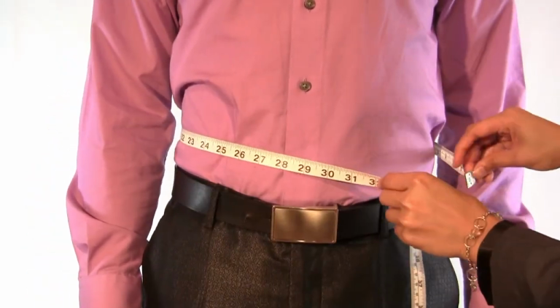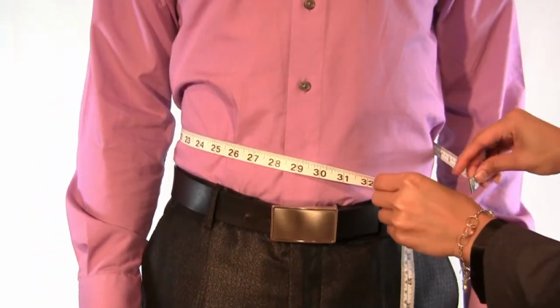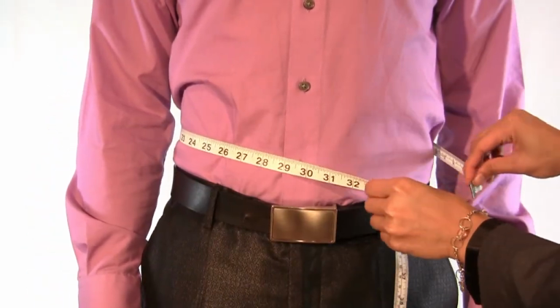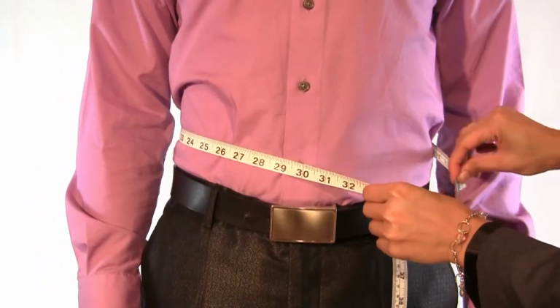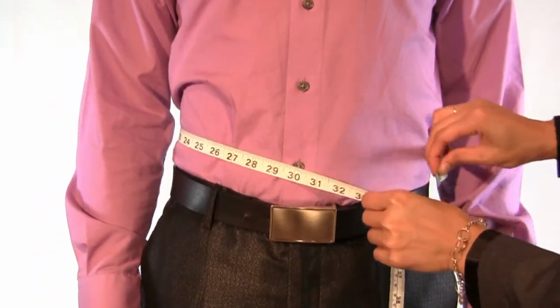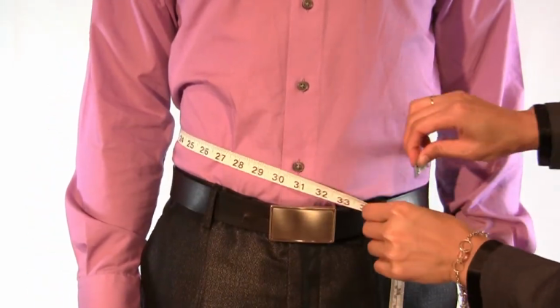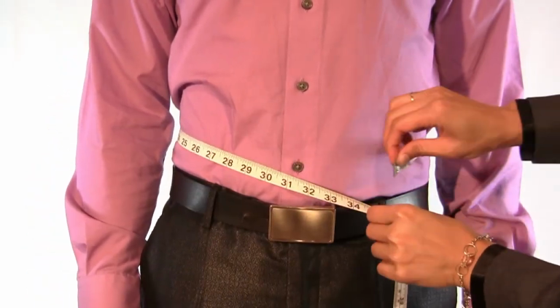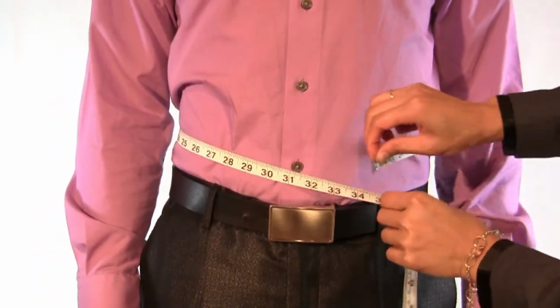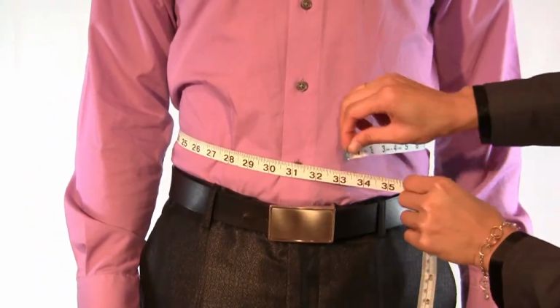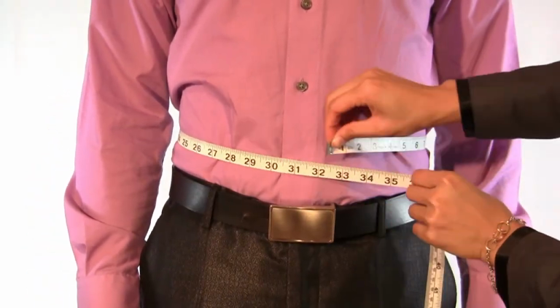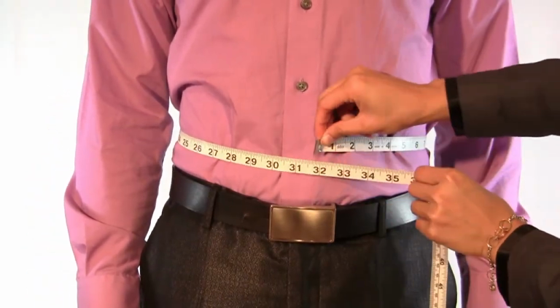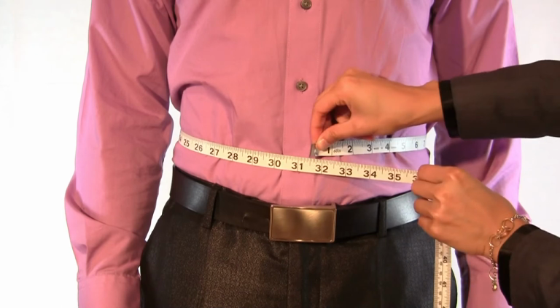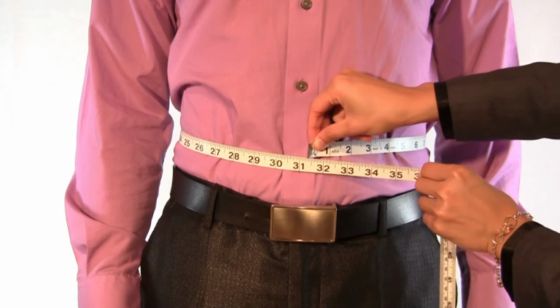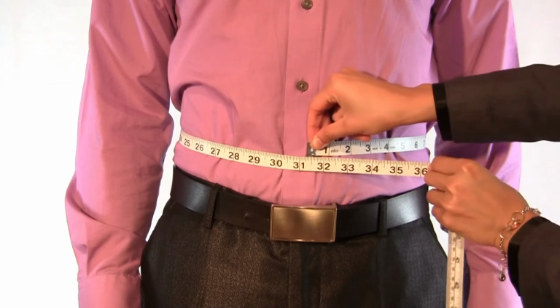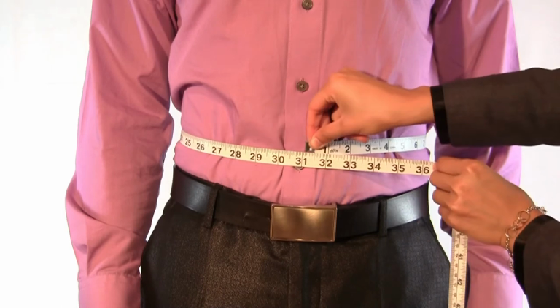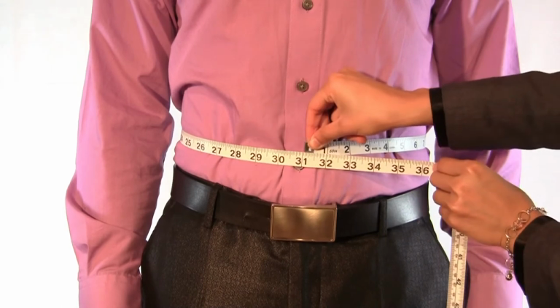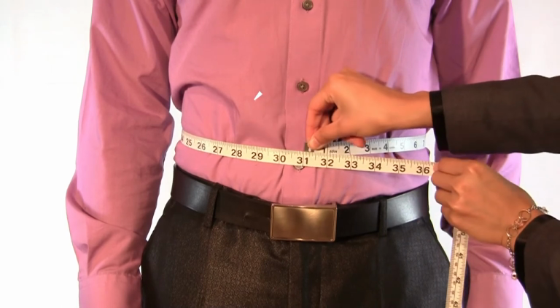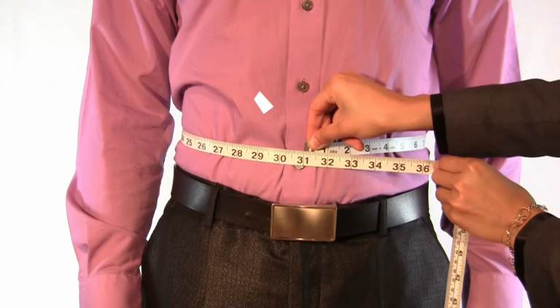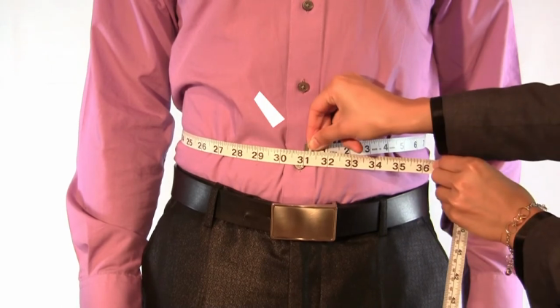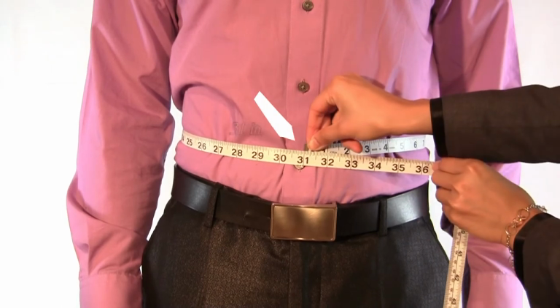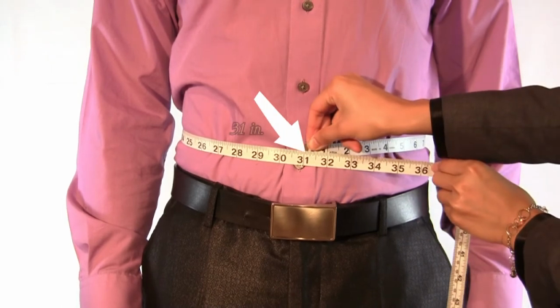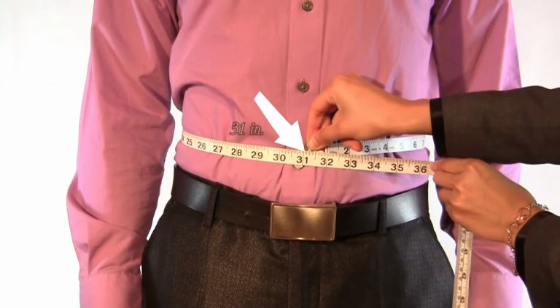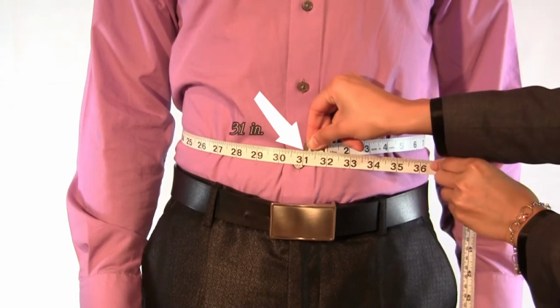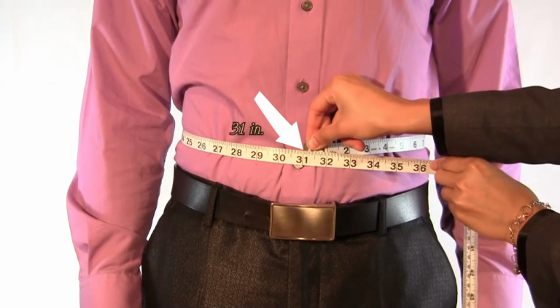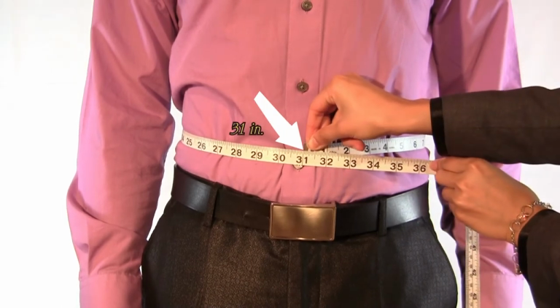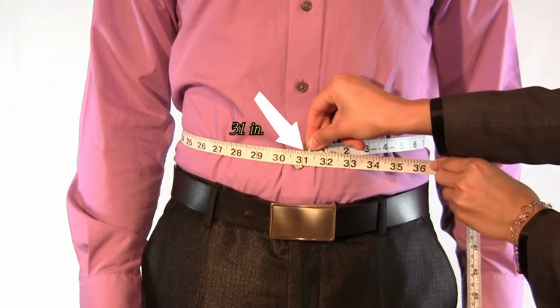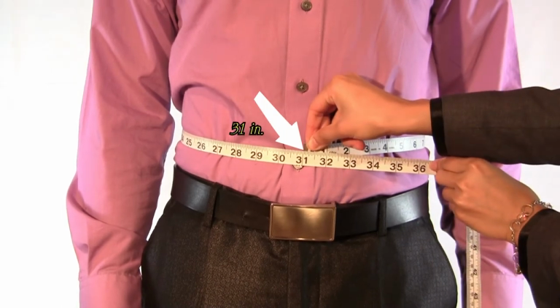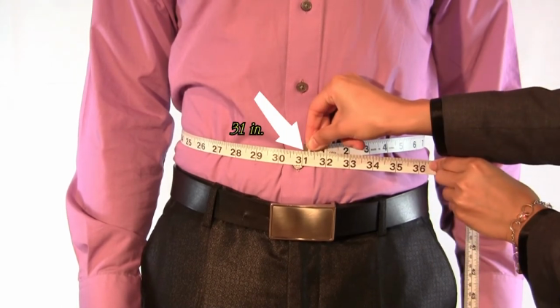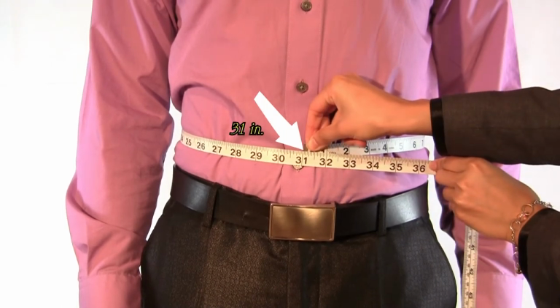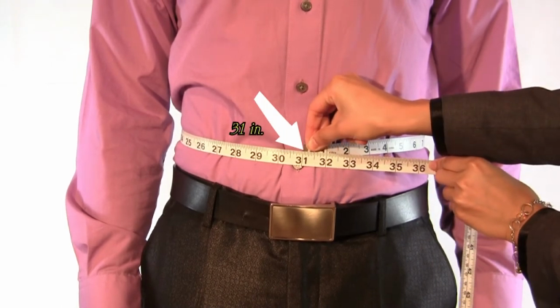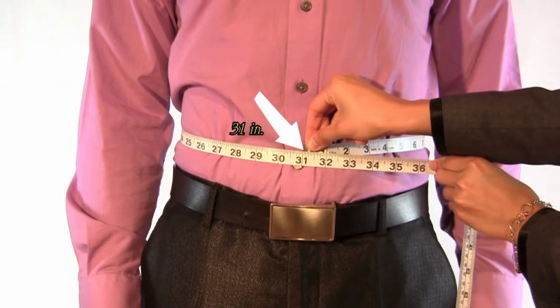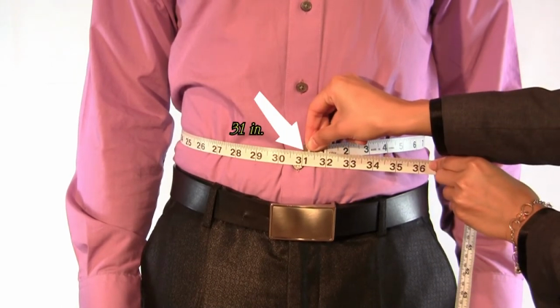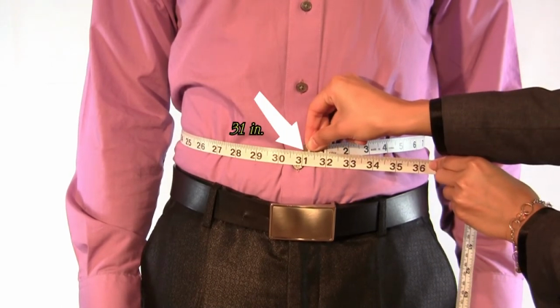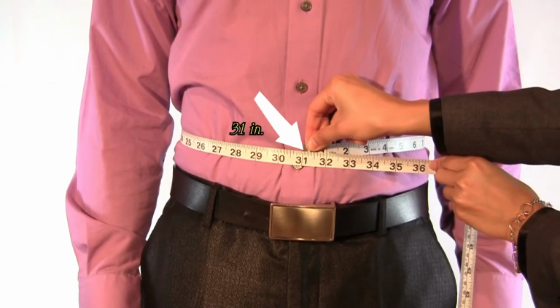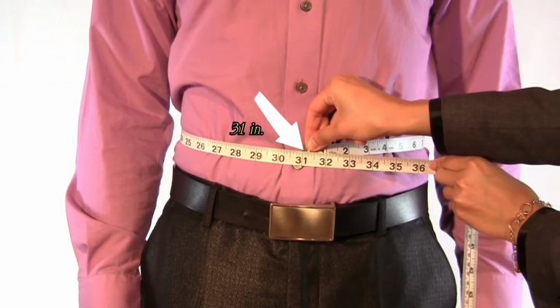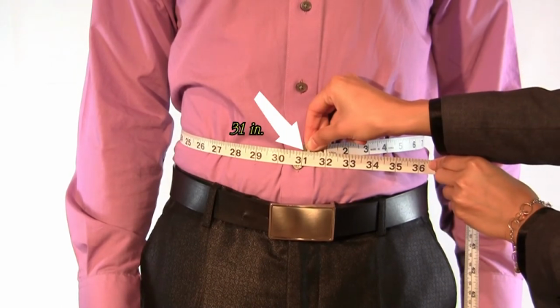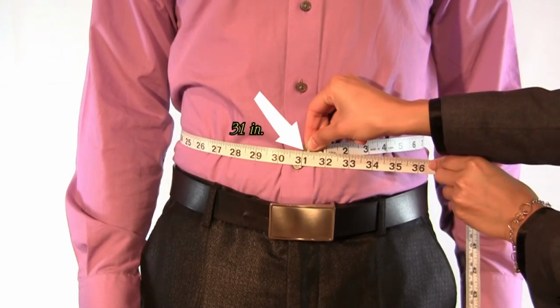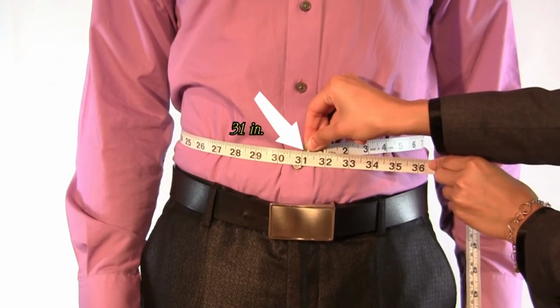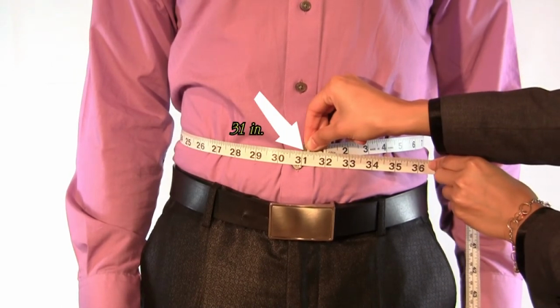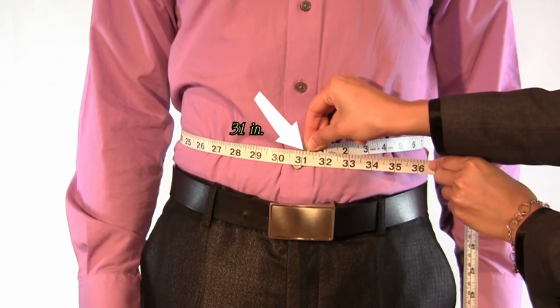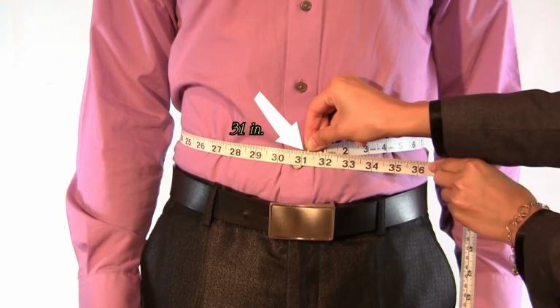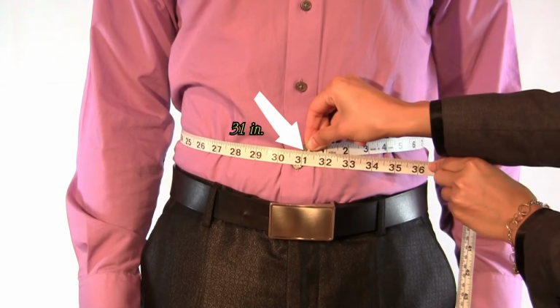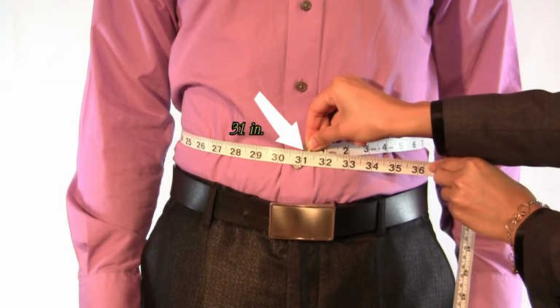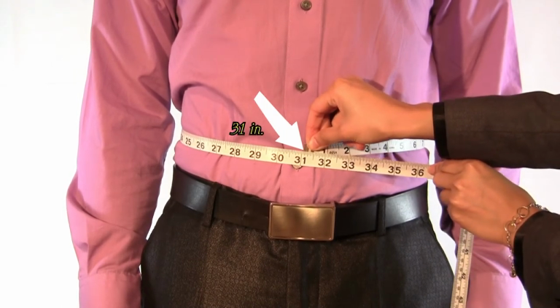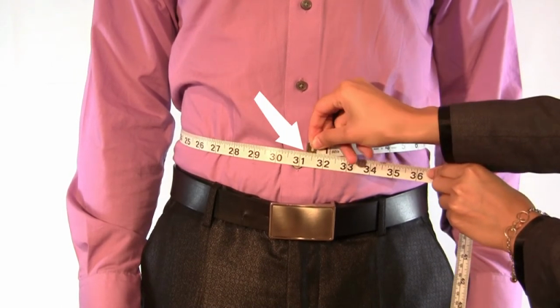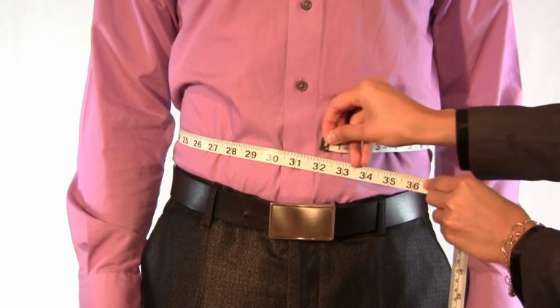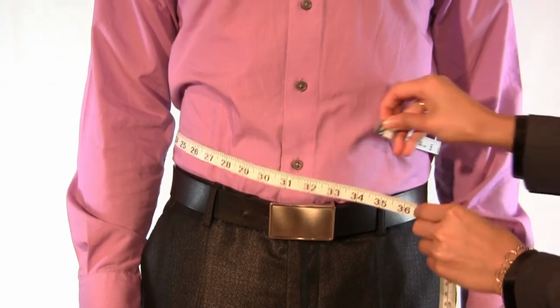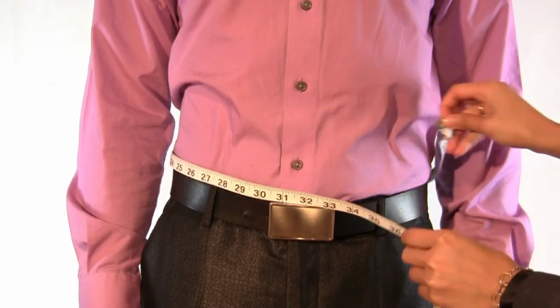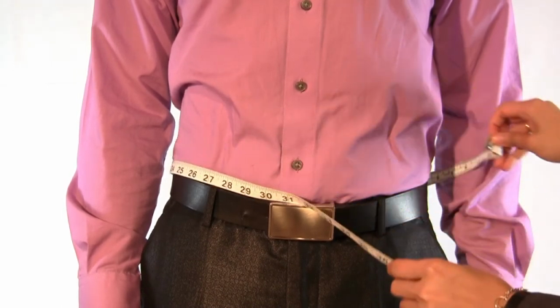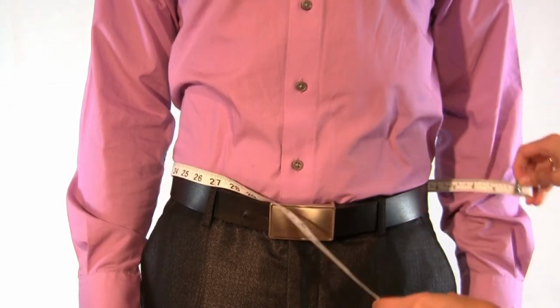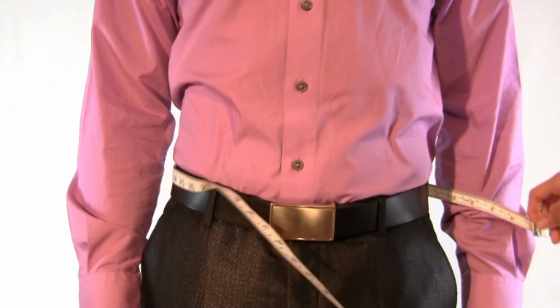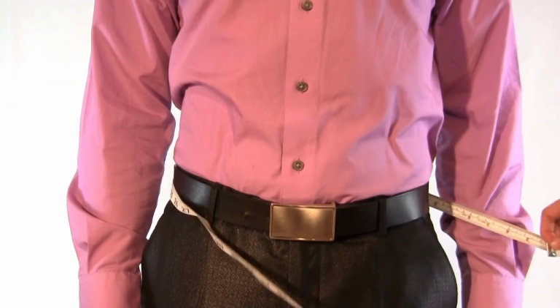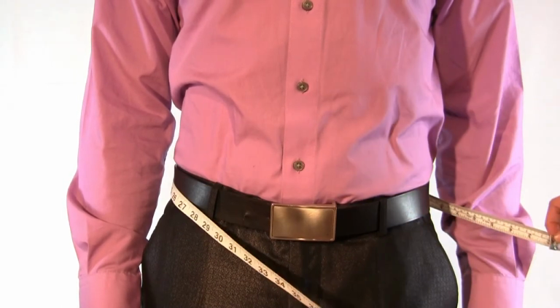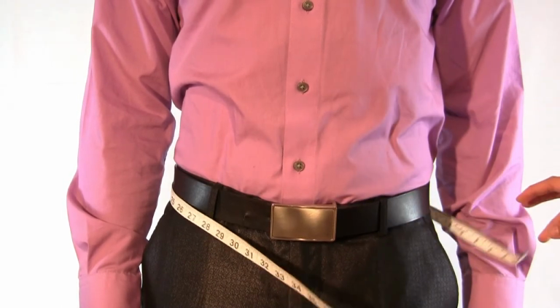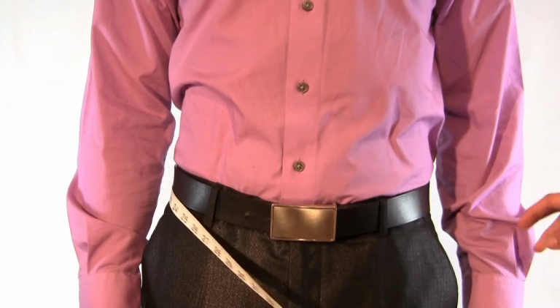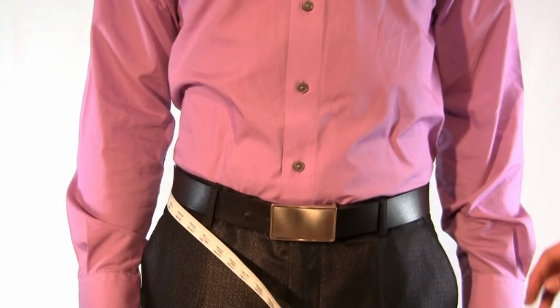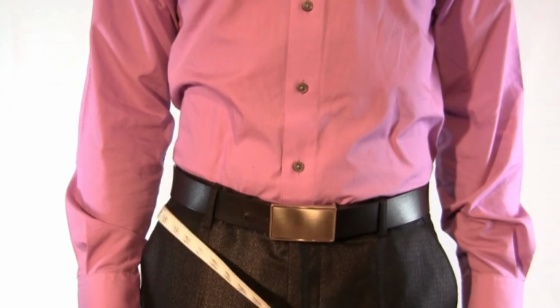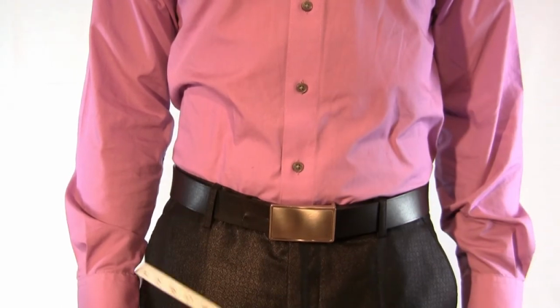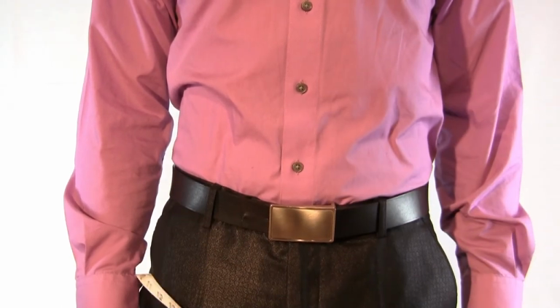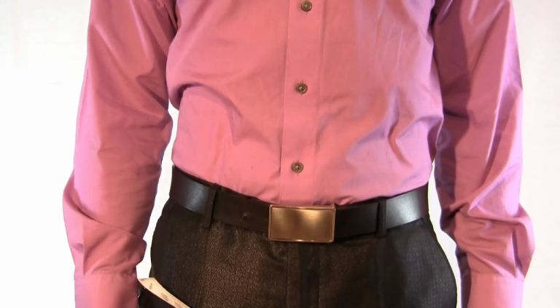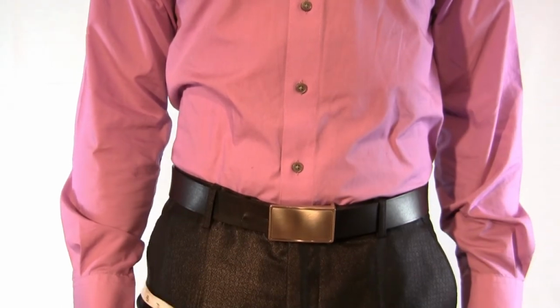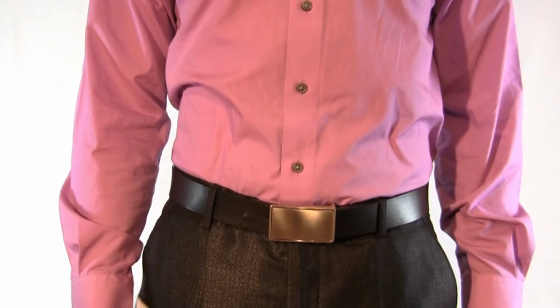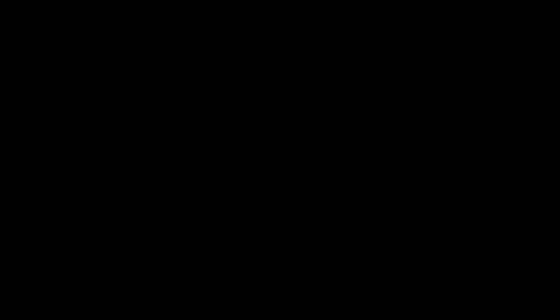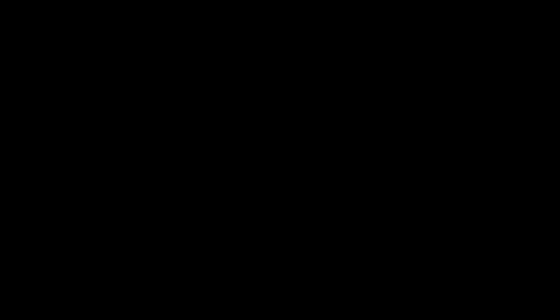Just breathe normally. Do not attempt to hold your breath or to suck in your stomach, as this will affect how the jacket fits.